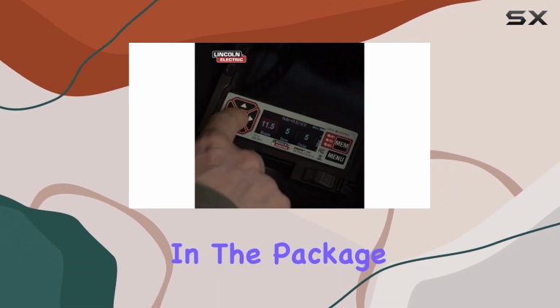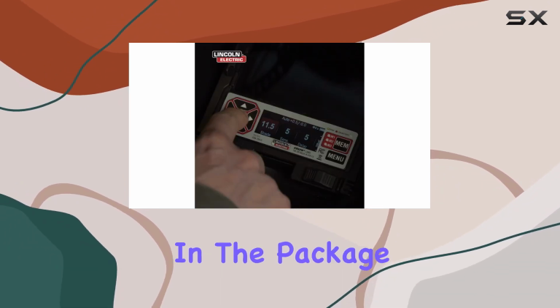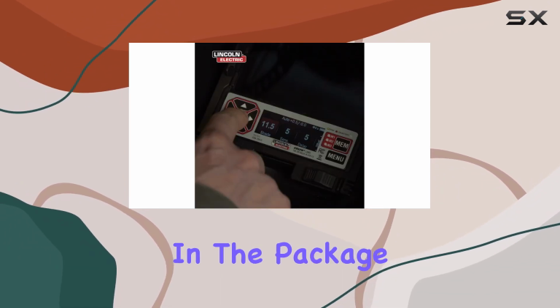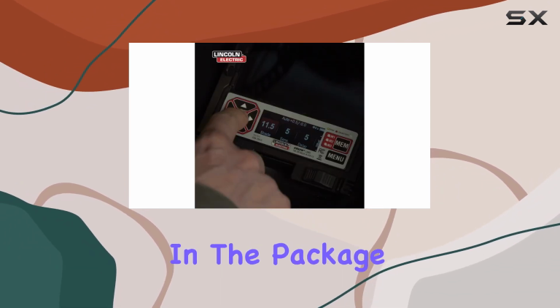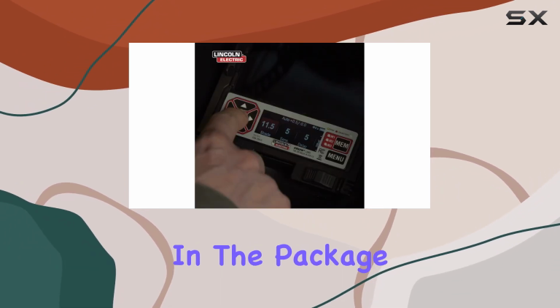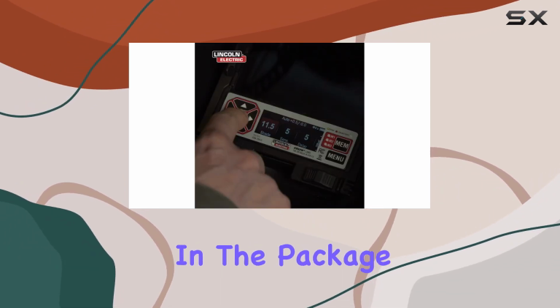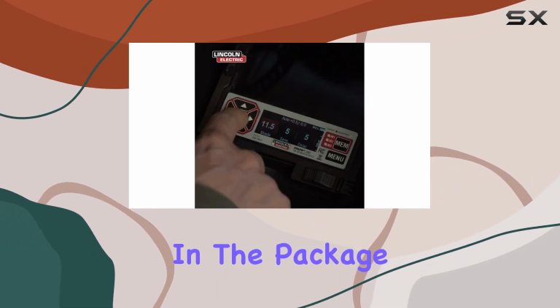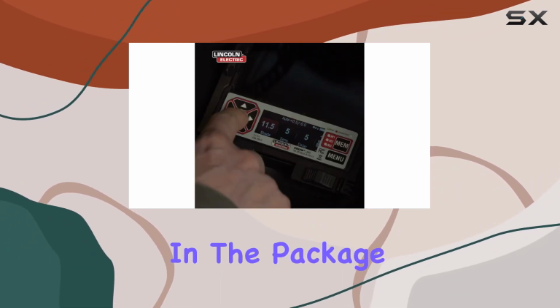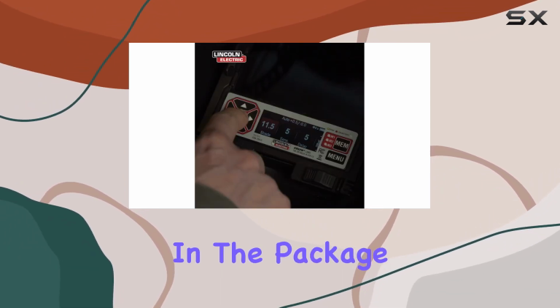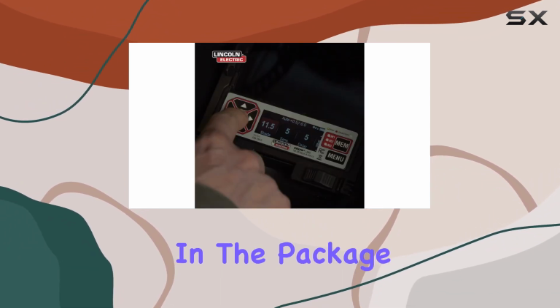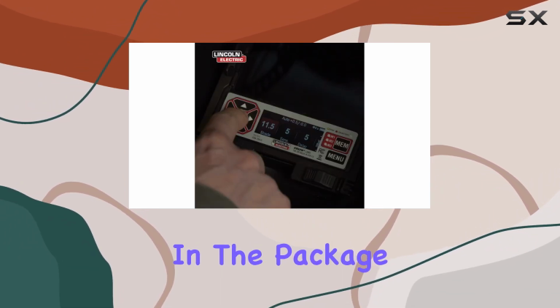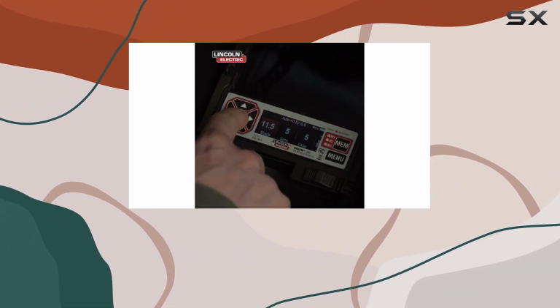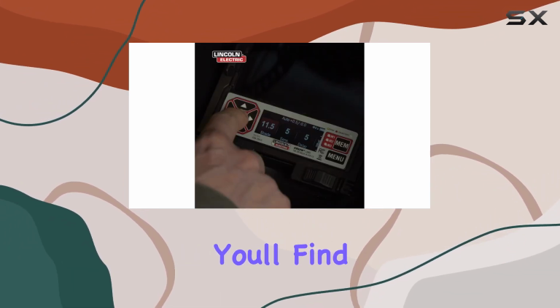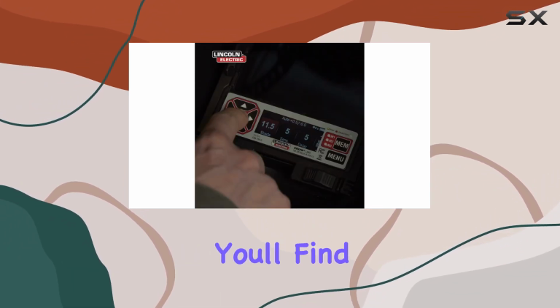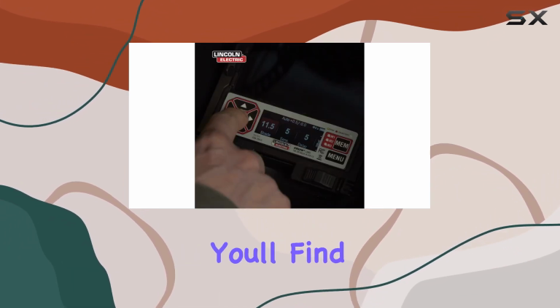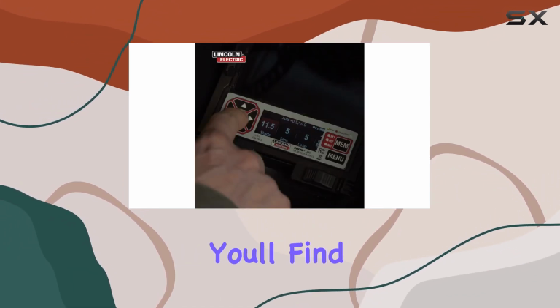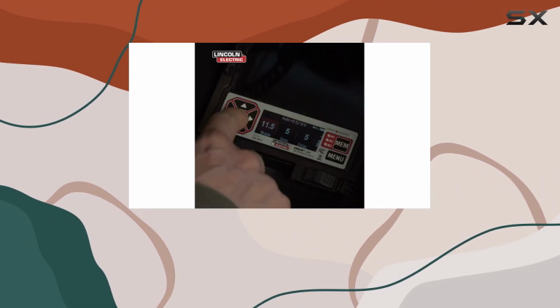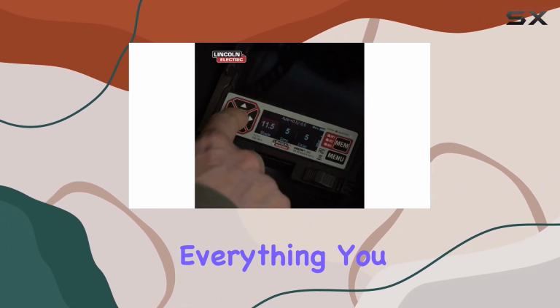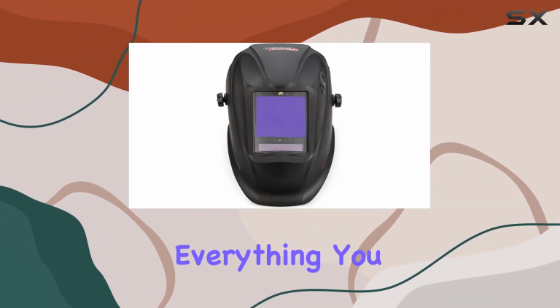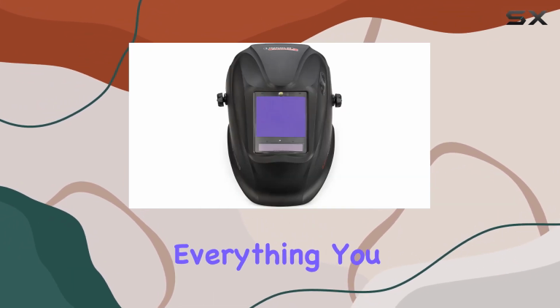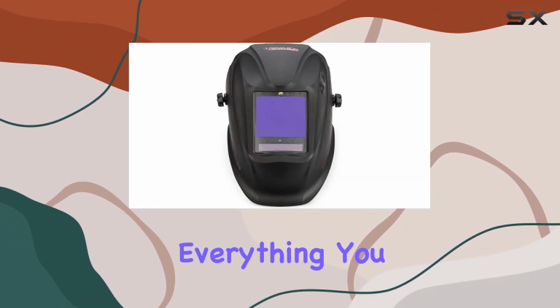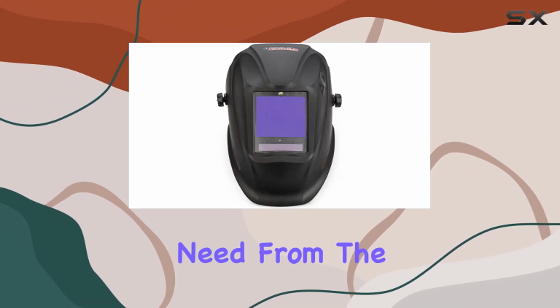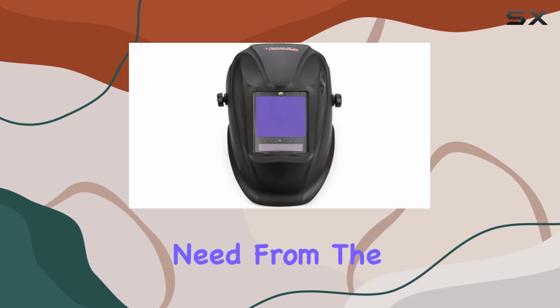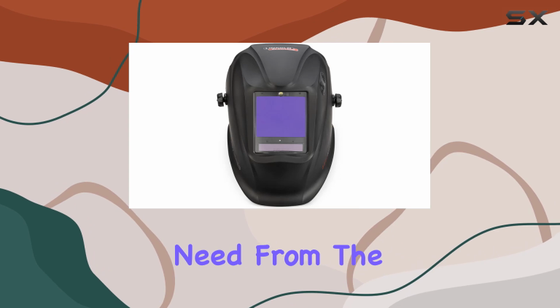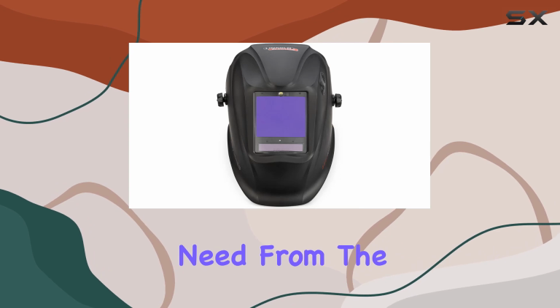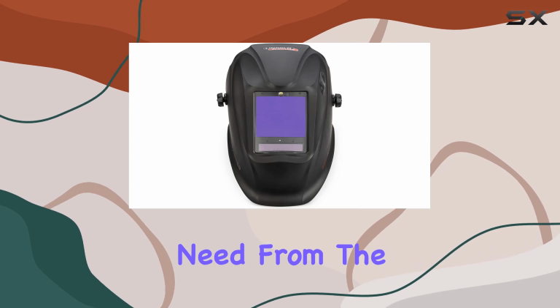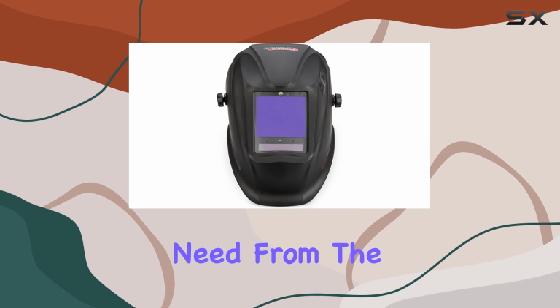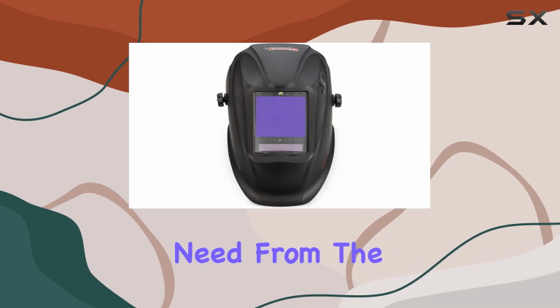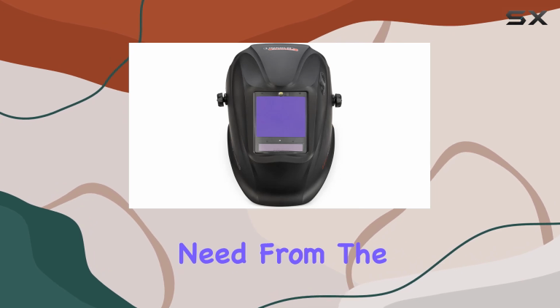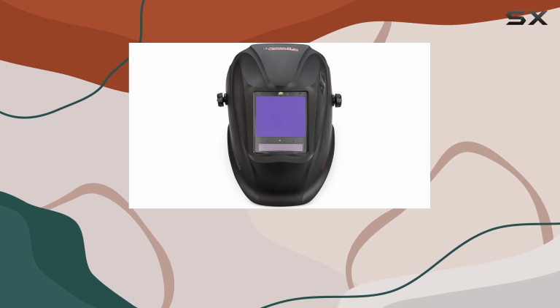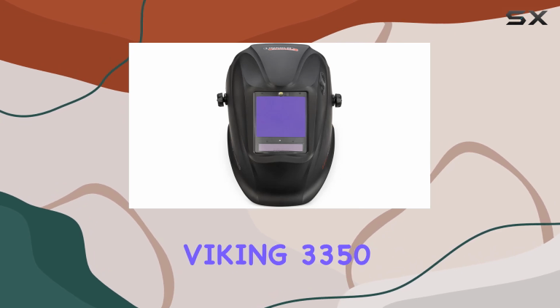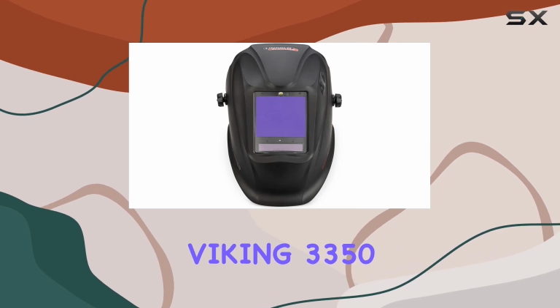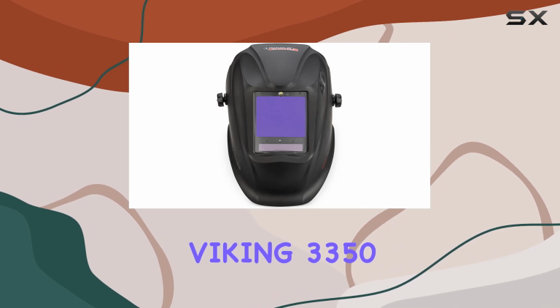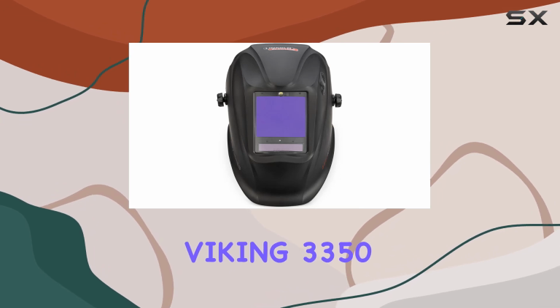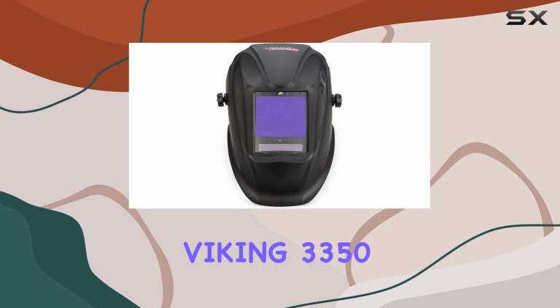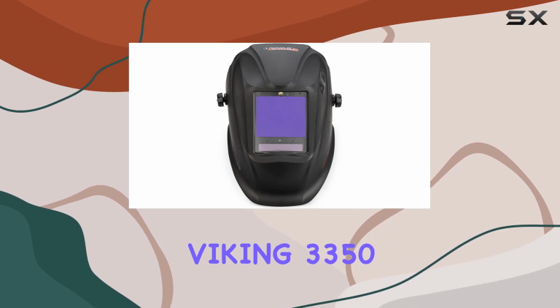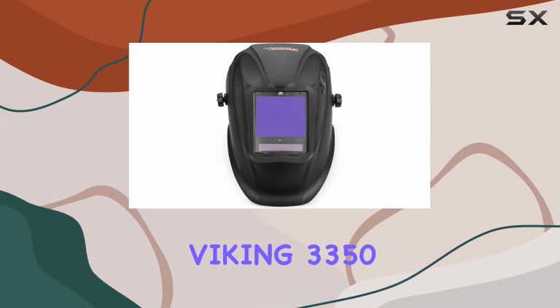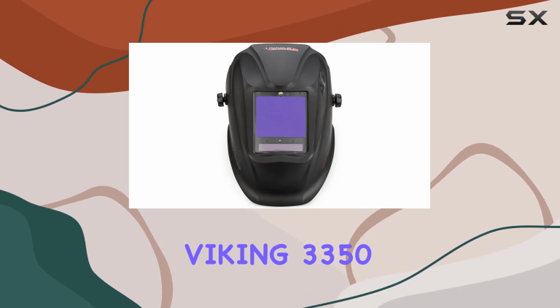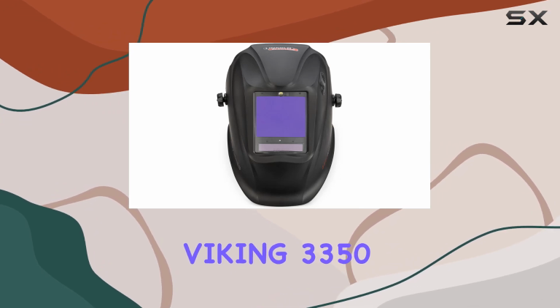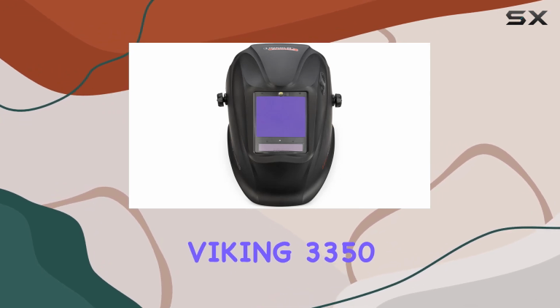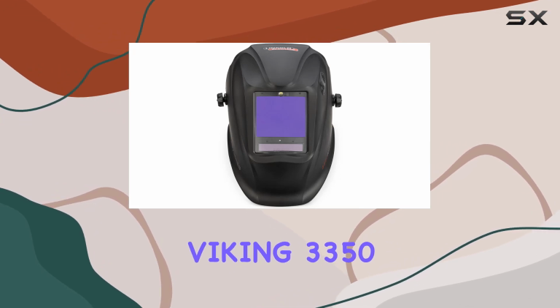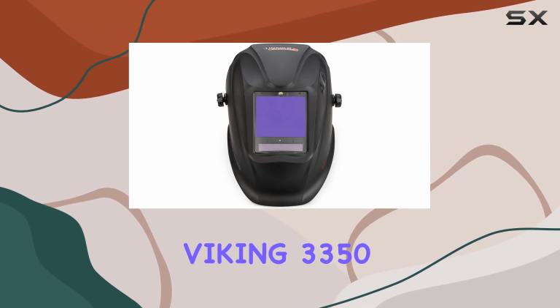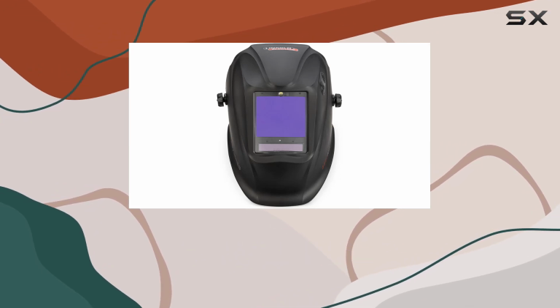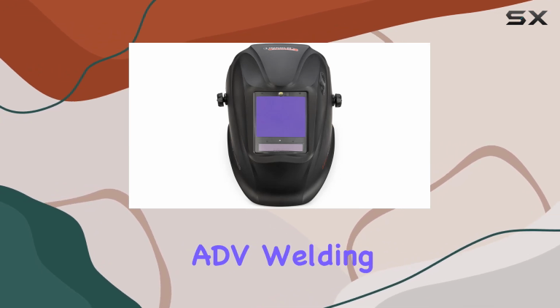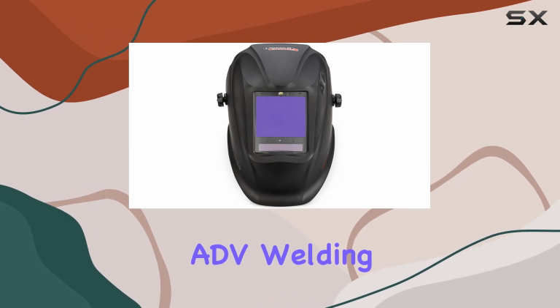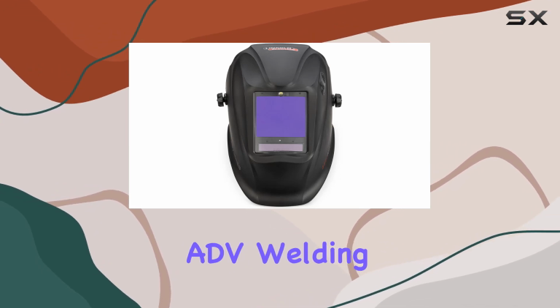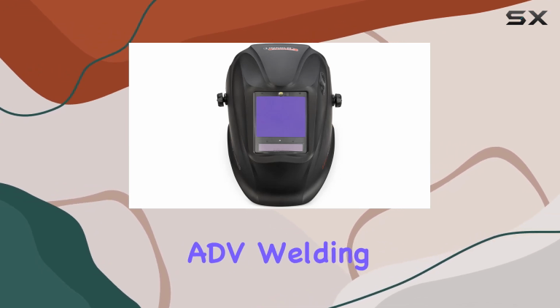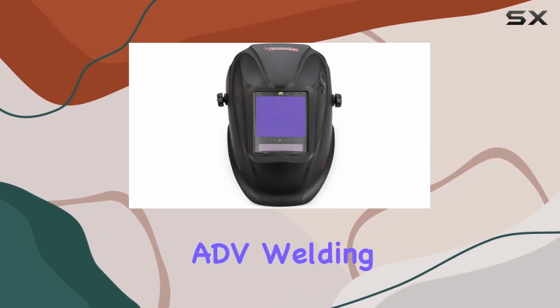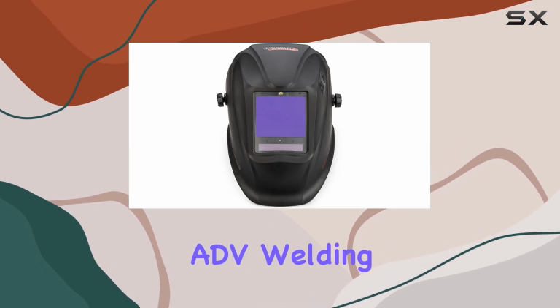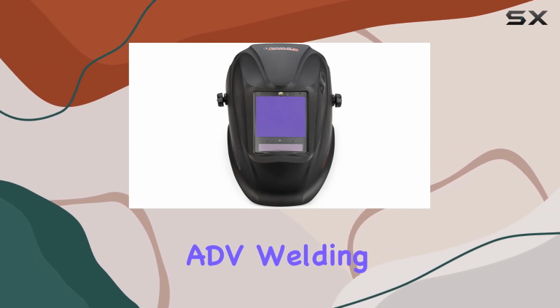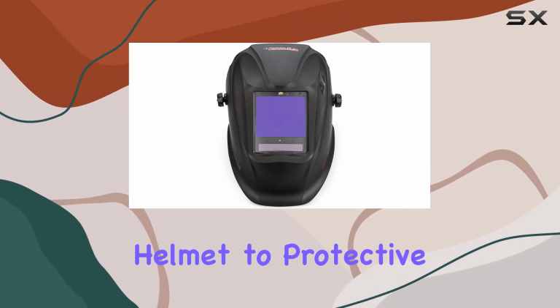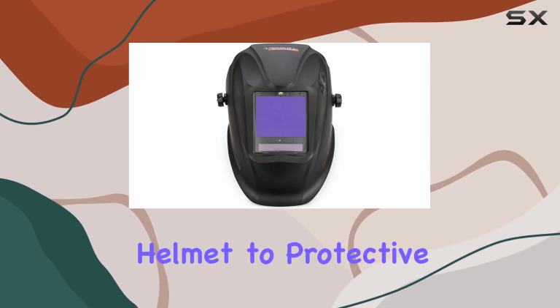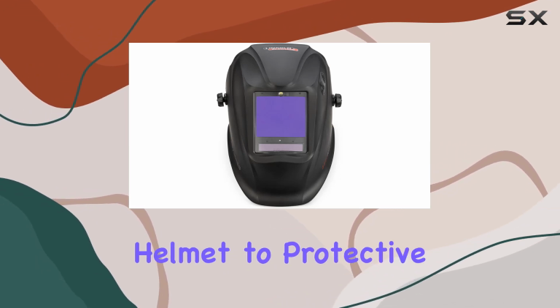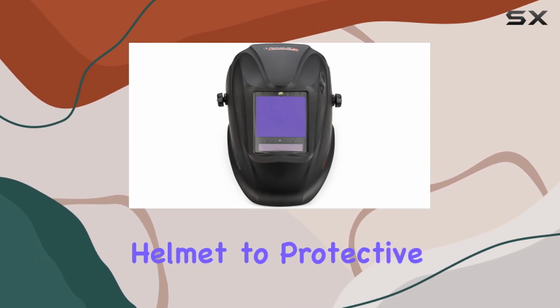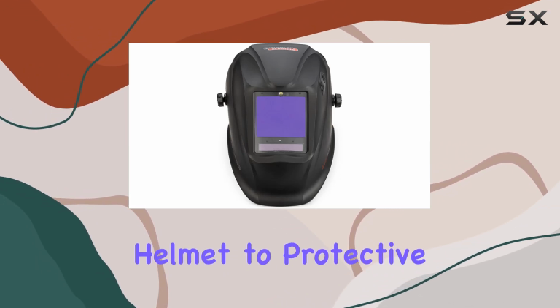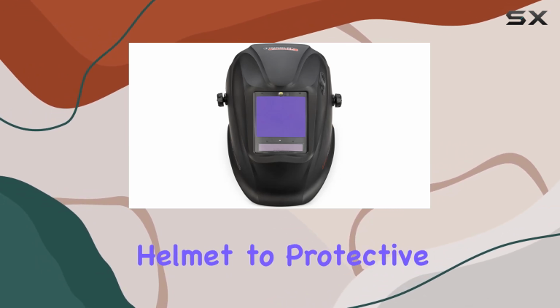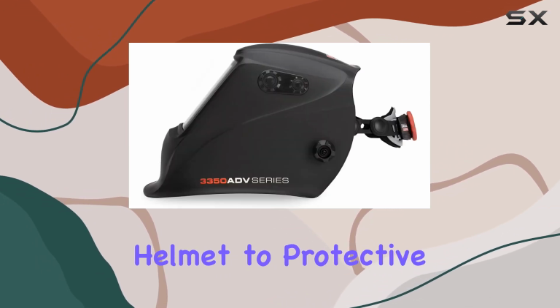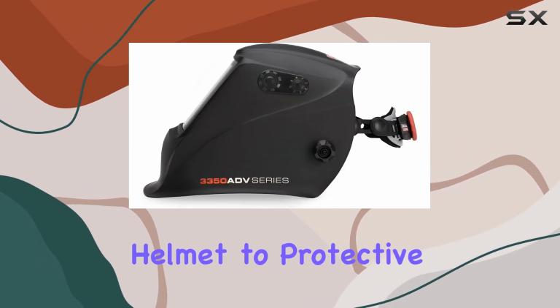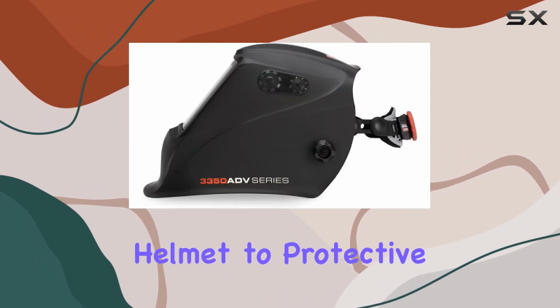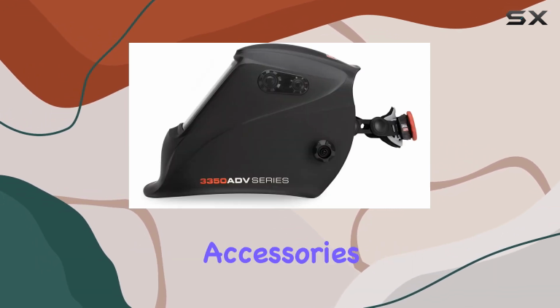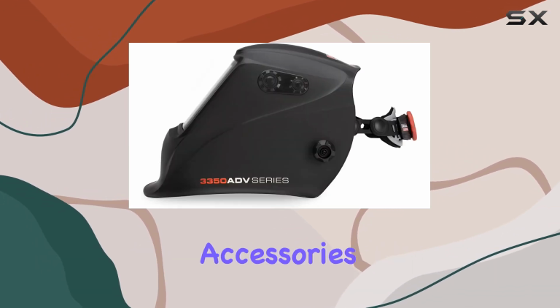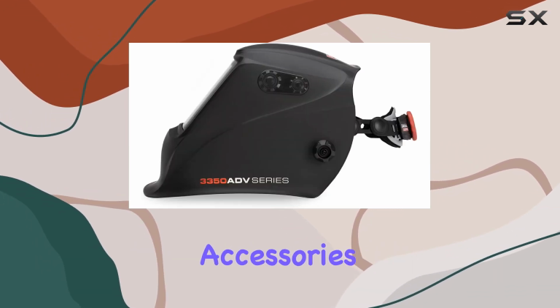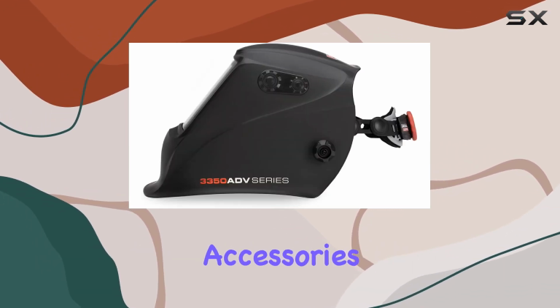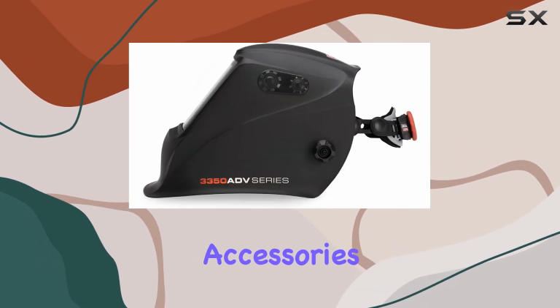In the package, you'll find everything you need, from the Viking 3350 ADV welding helmet to protective accessories.